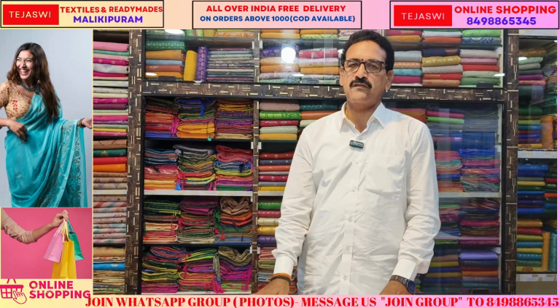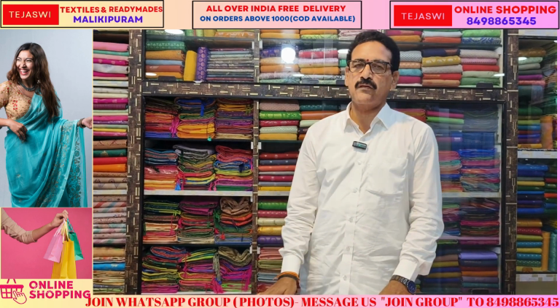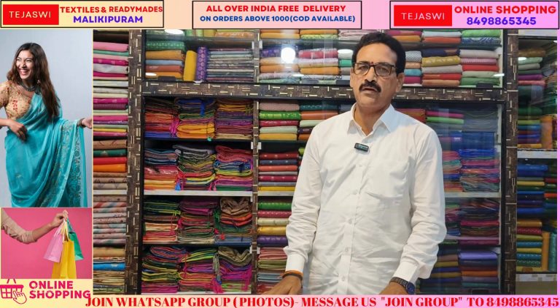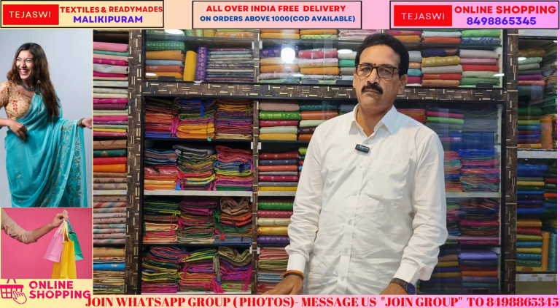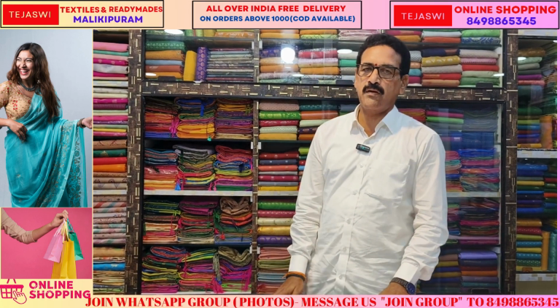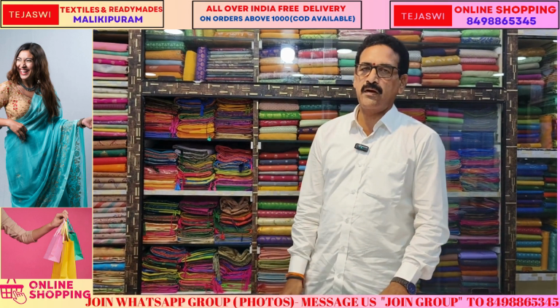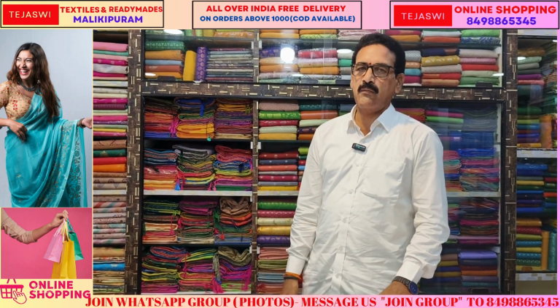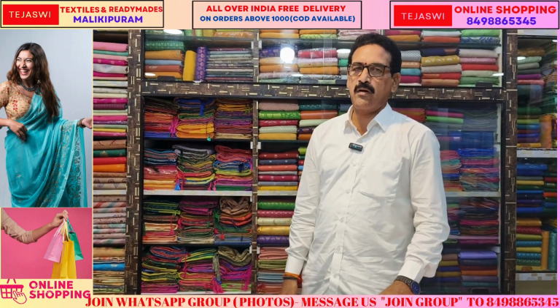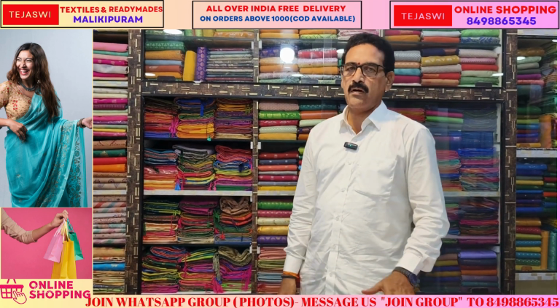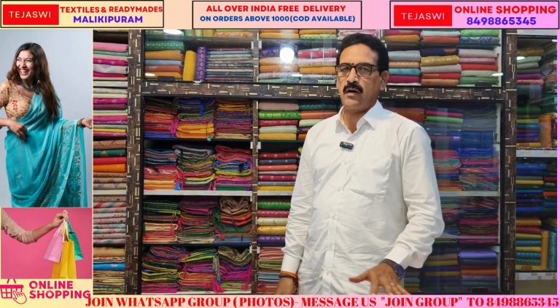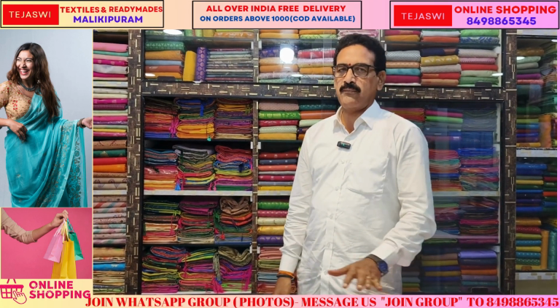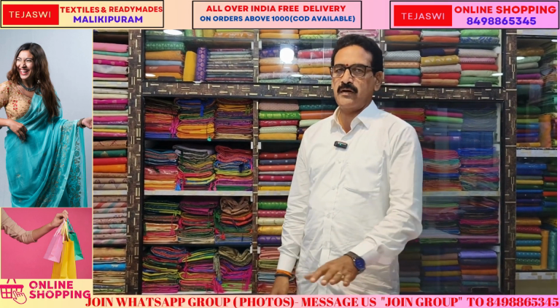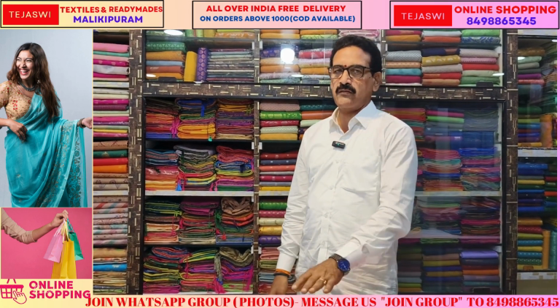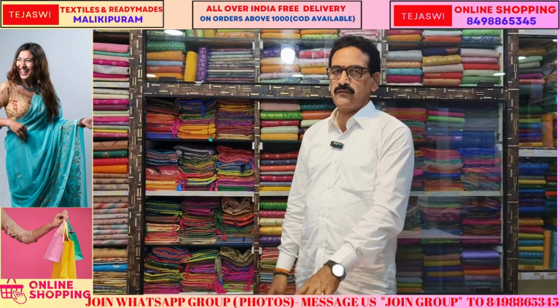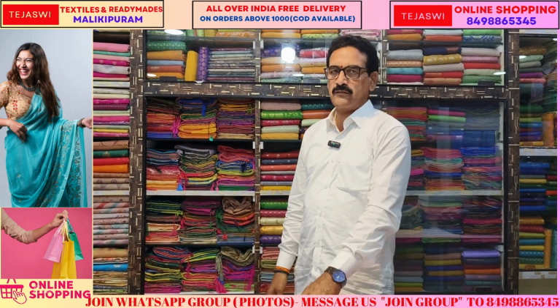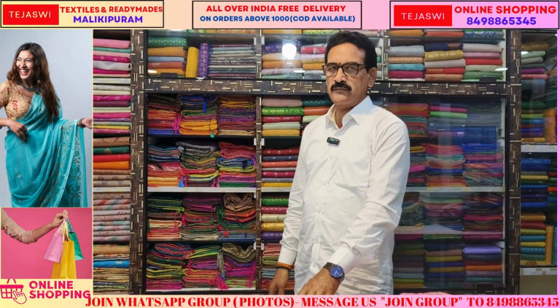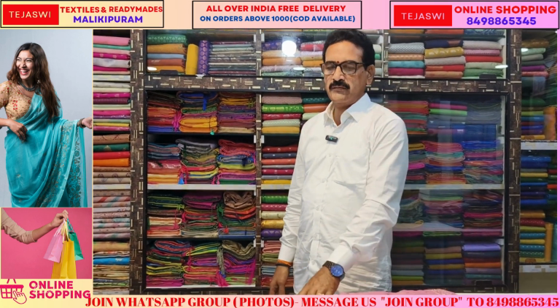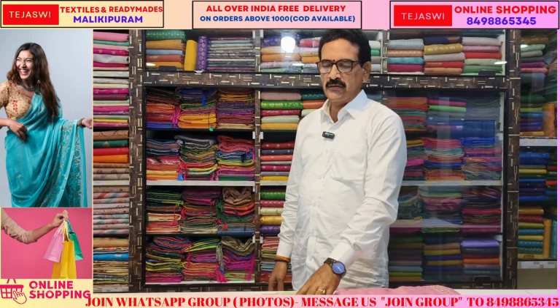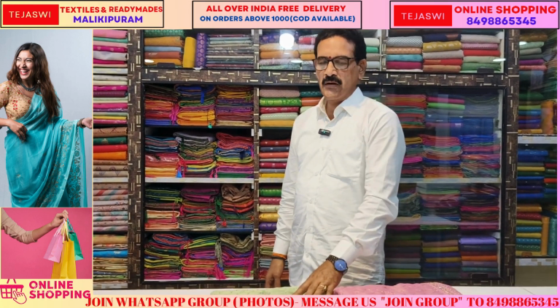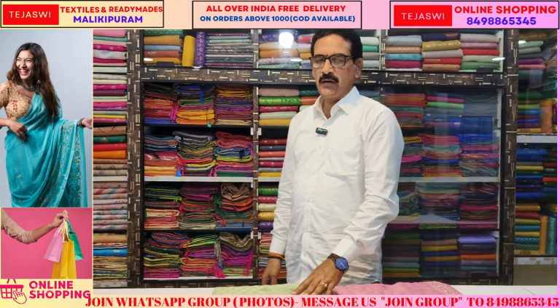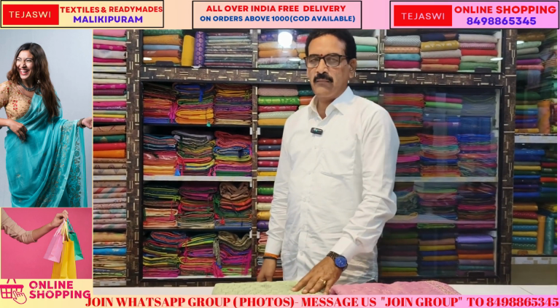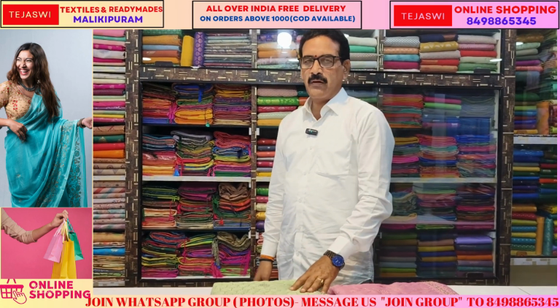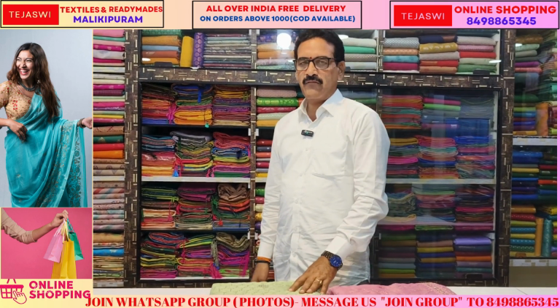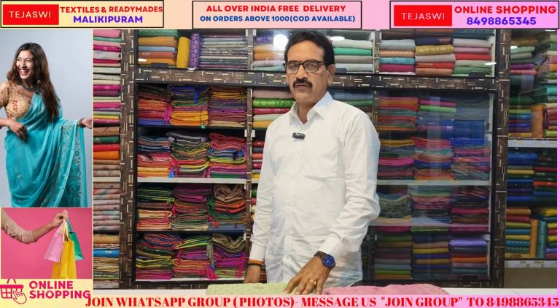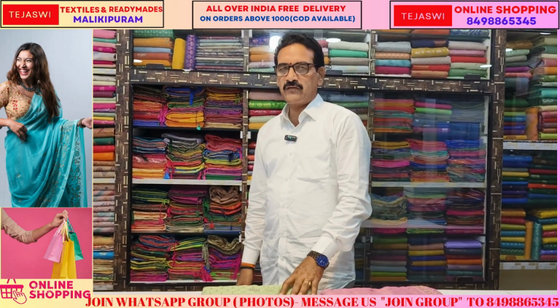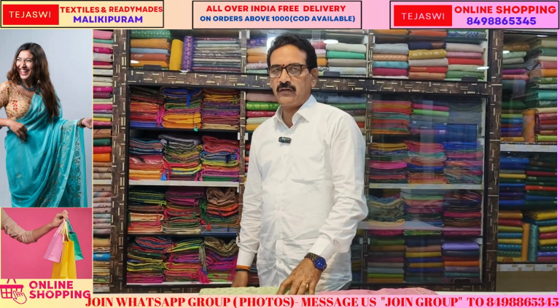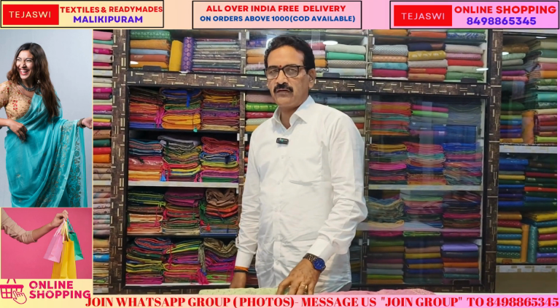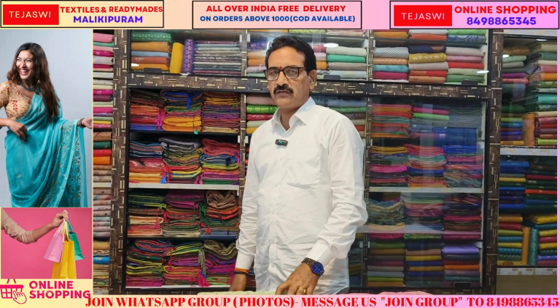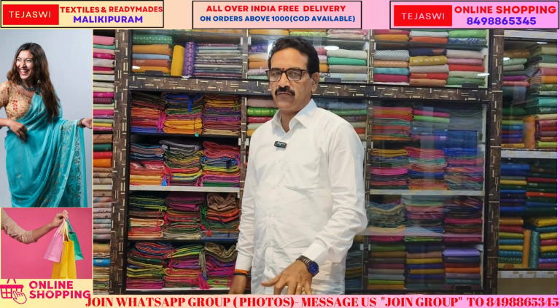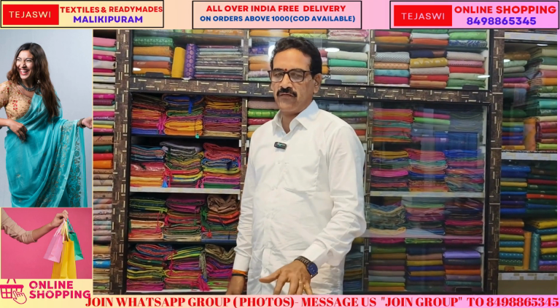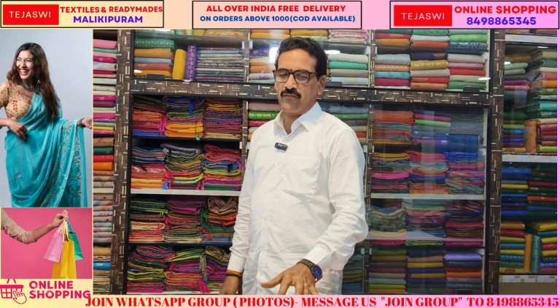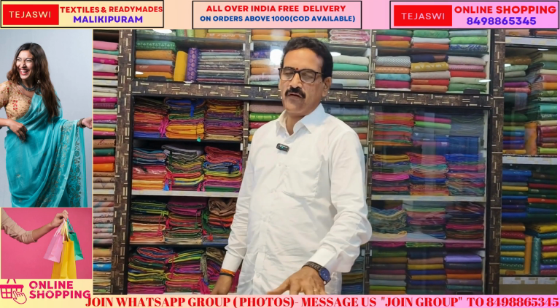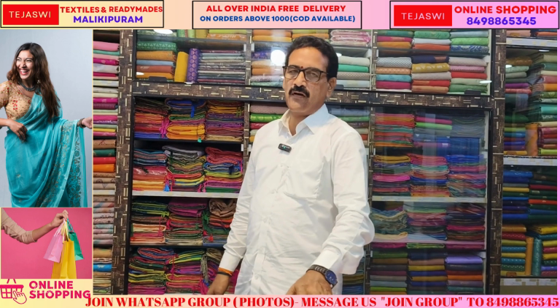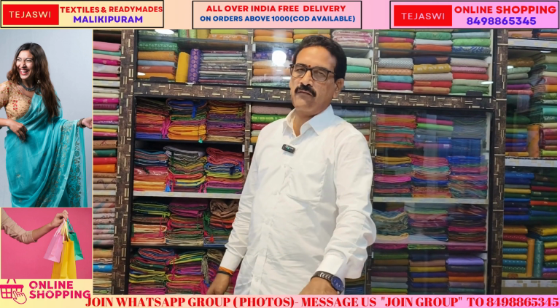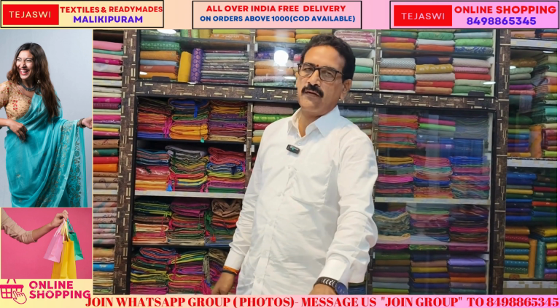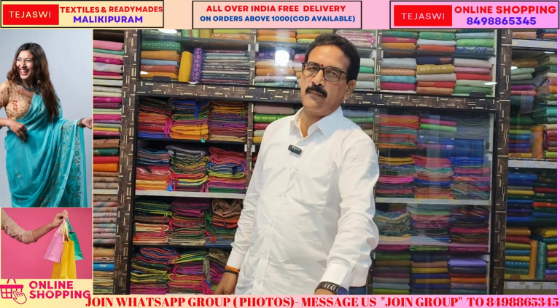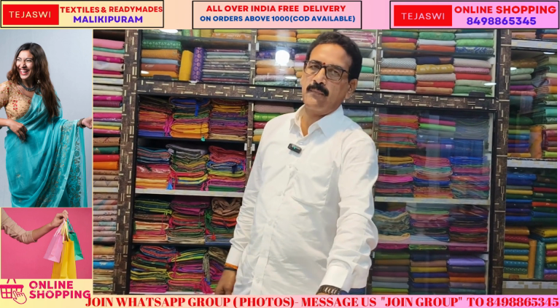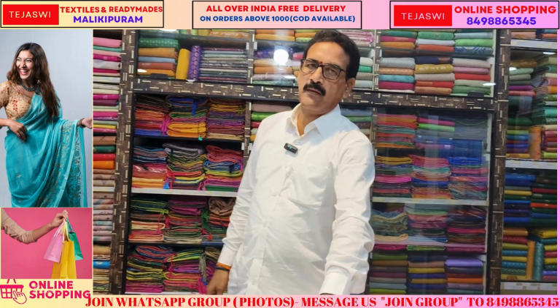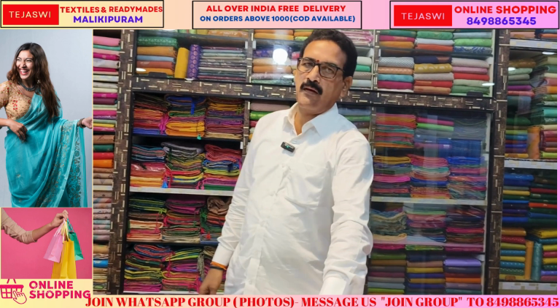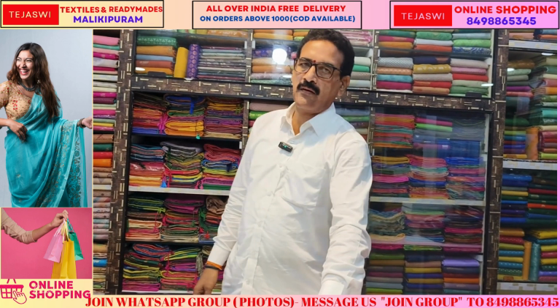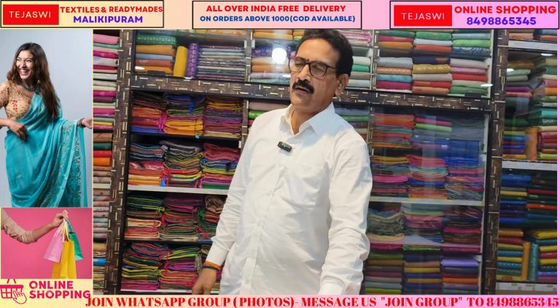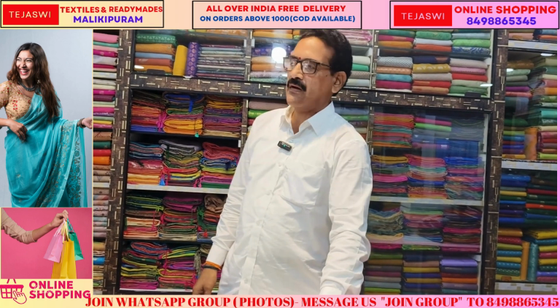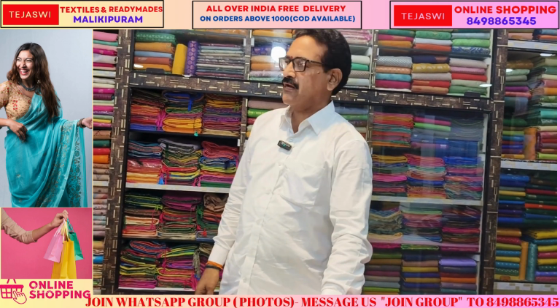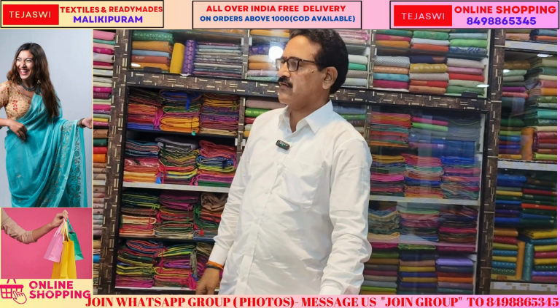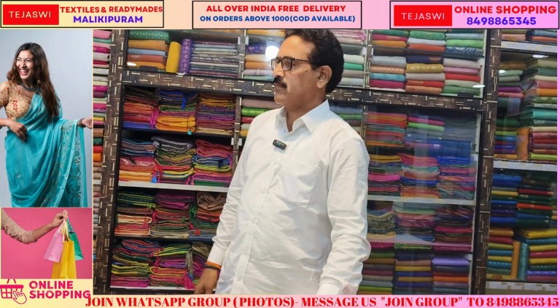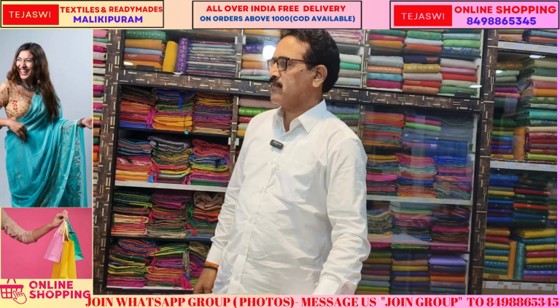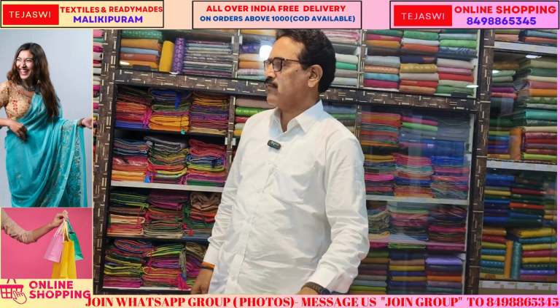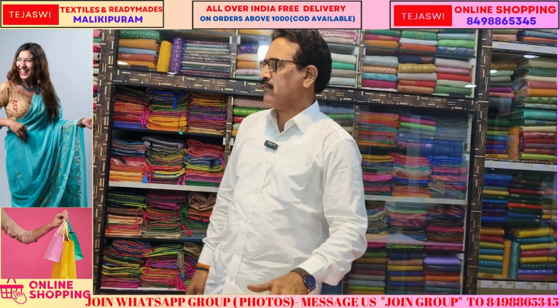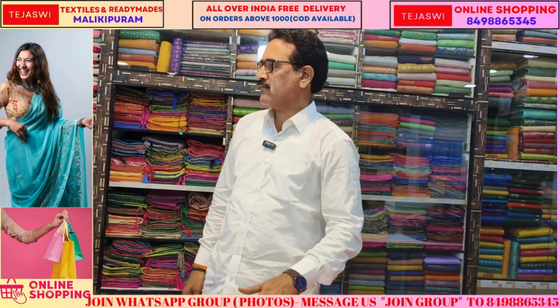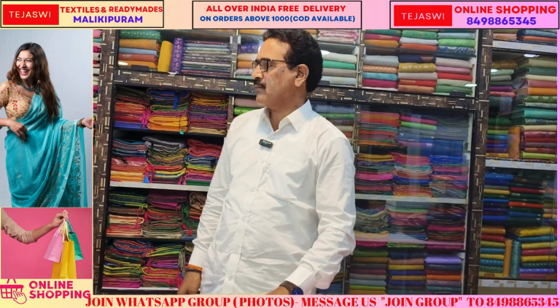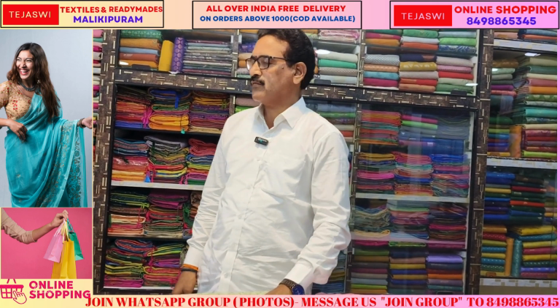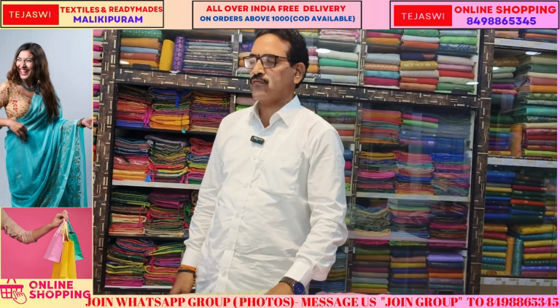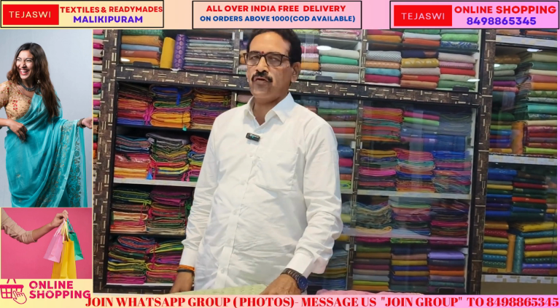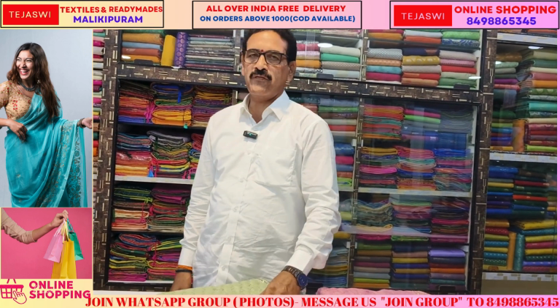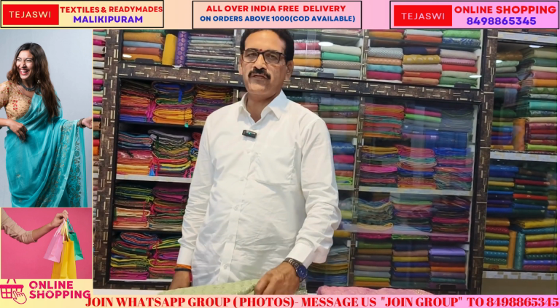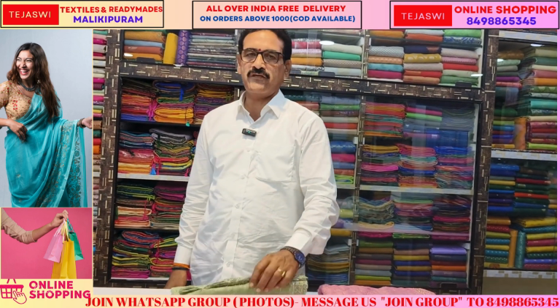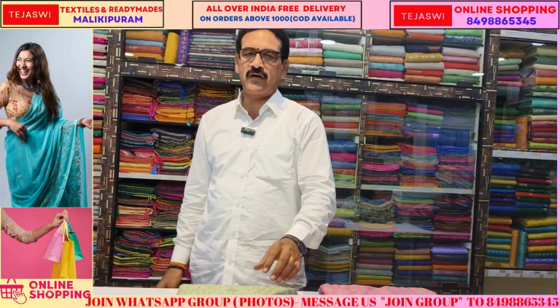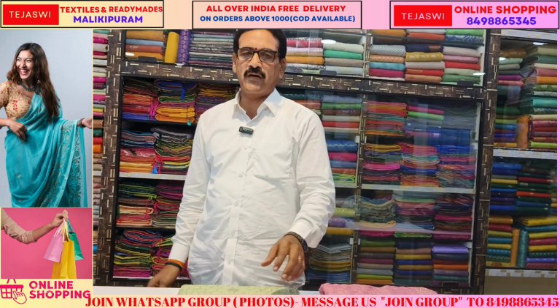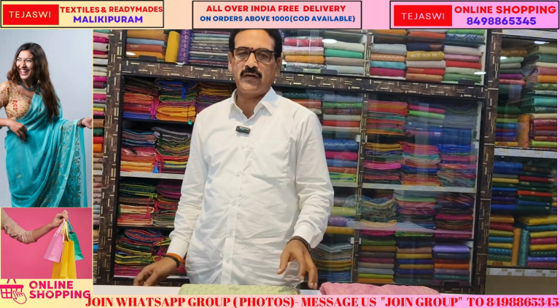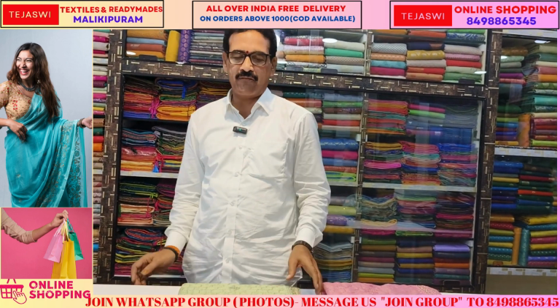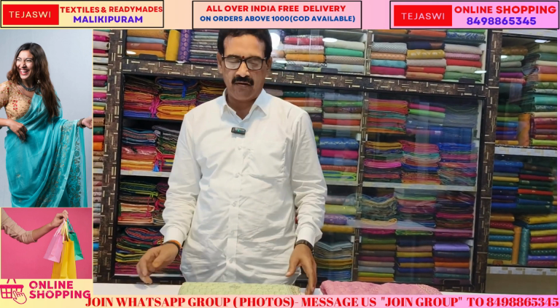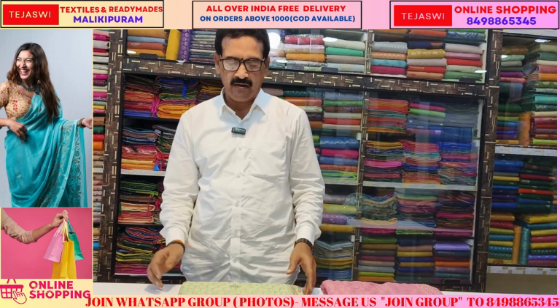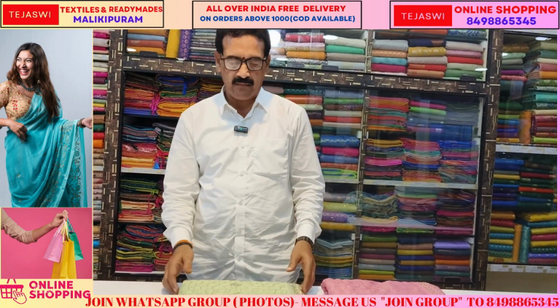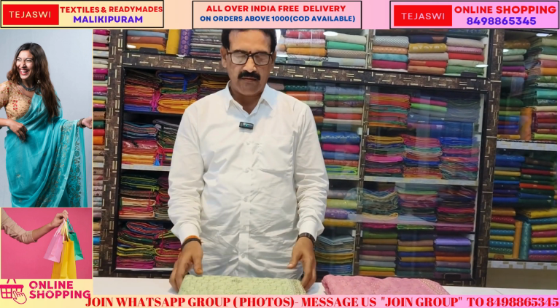If you want to update, you can follow the Instagram page. In the nearest place, you can visit different items.